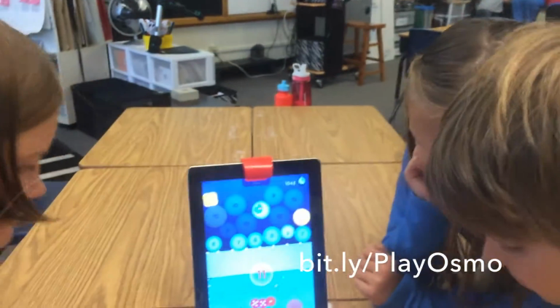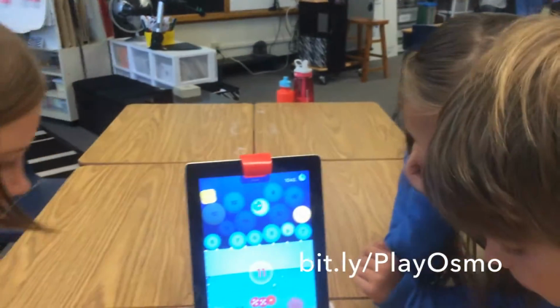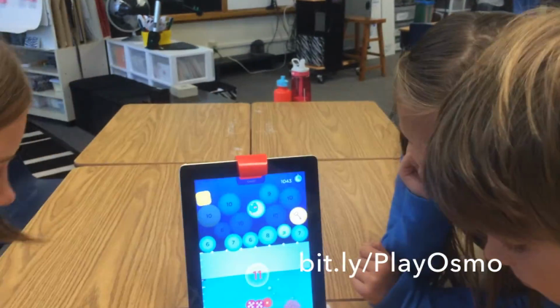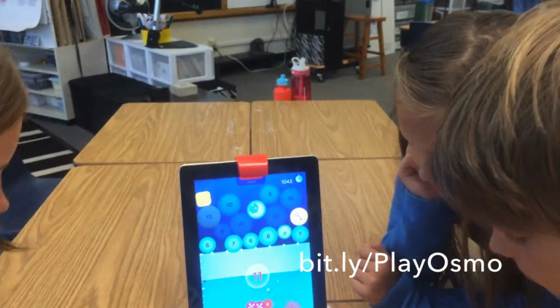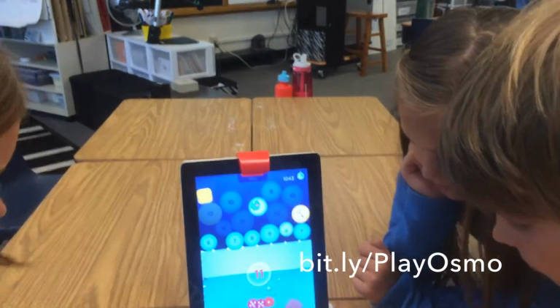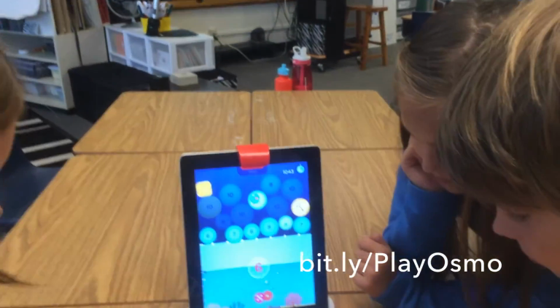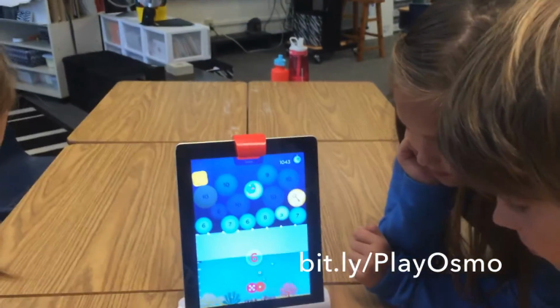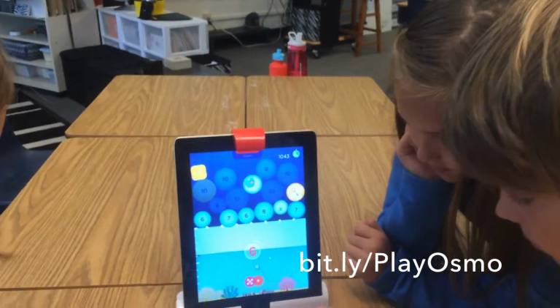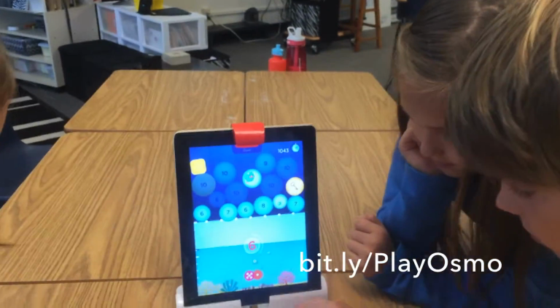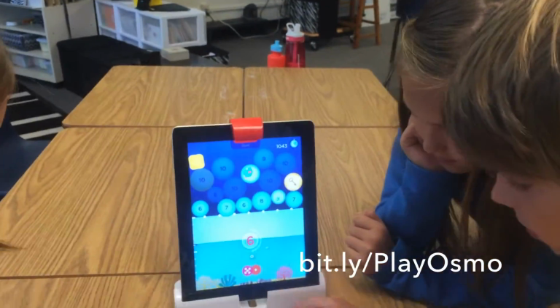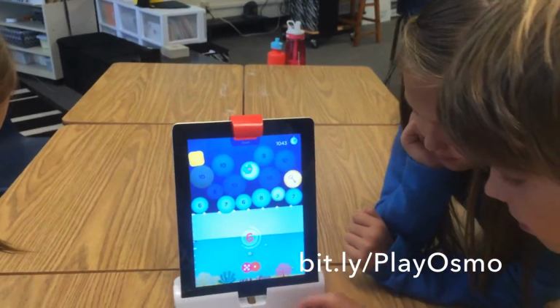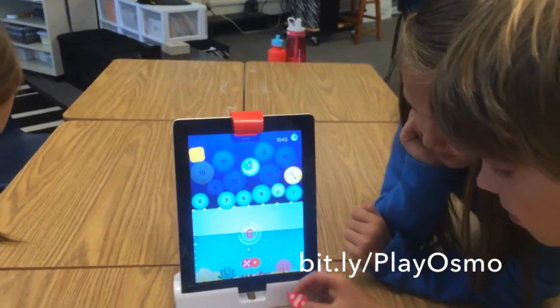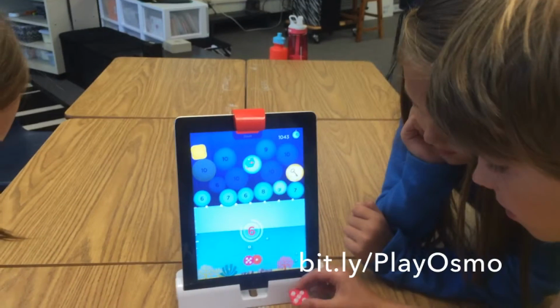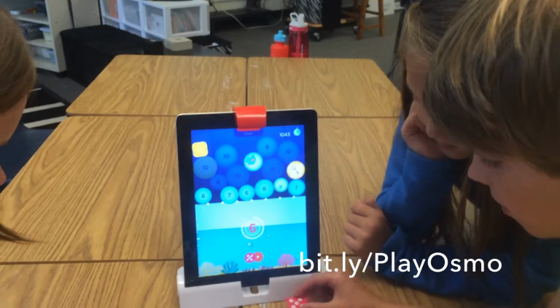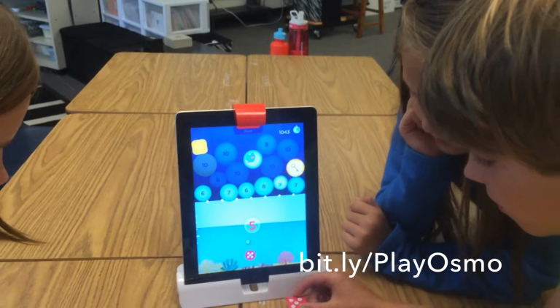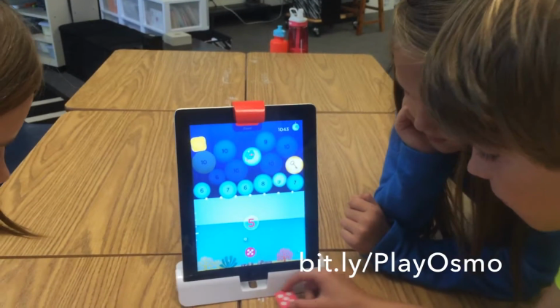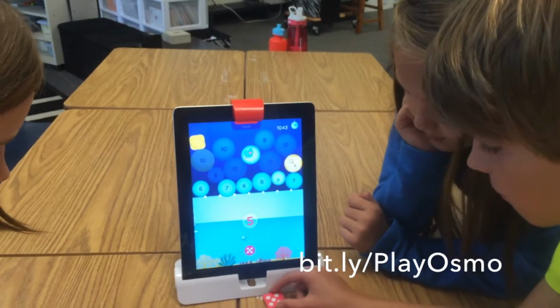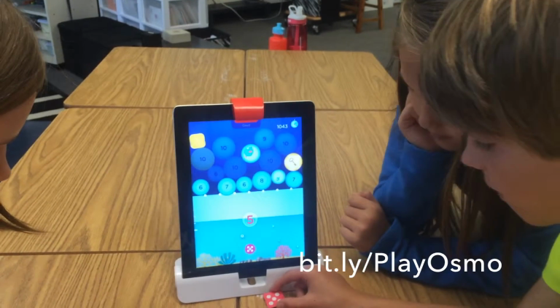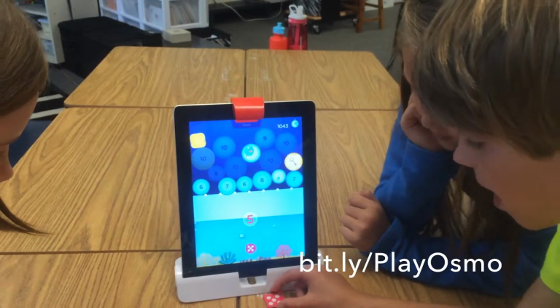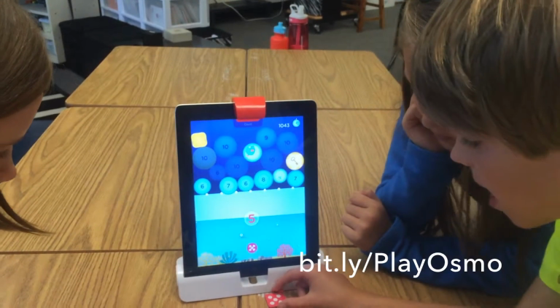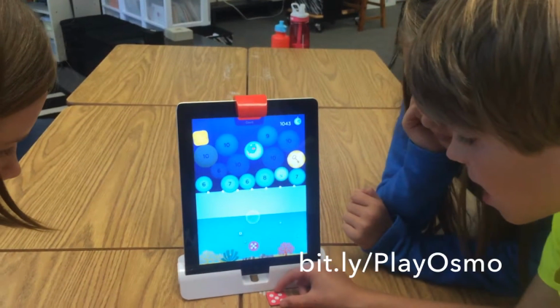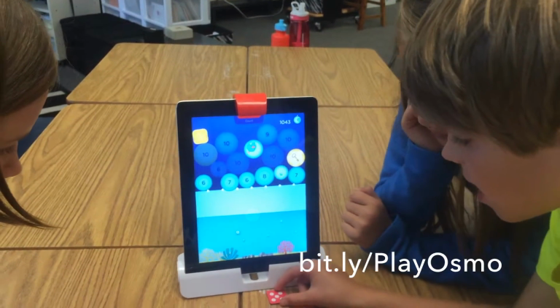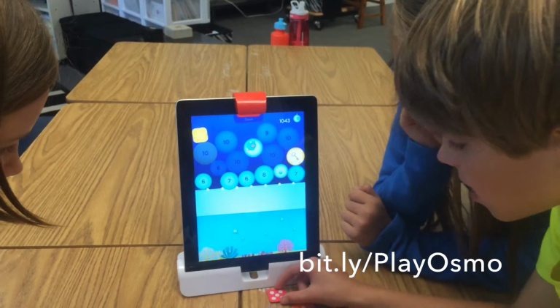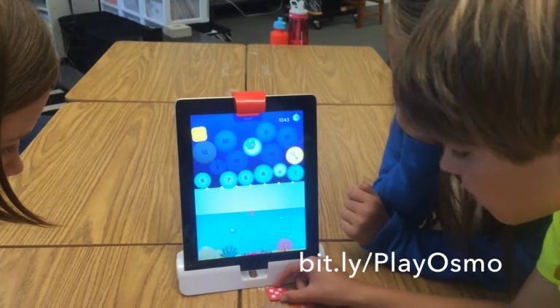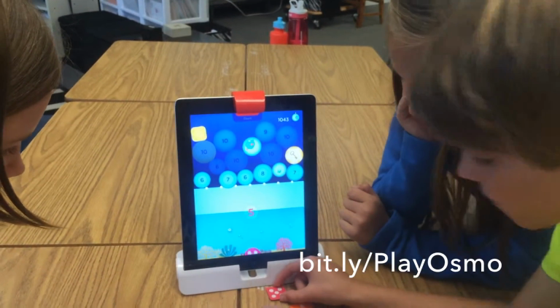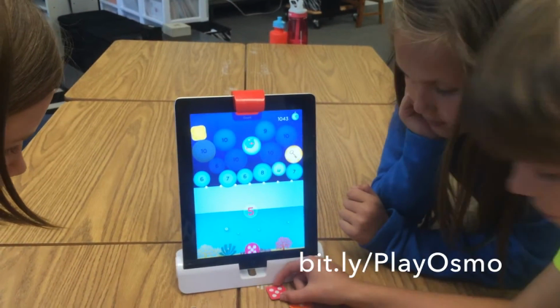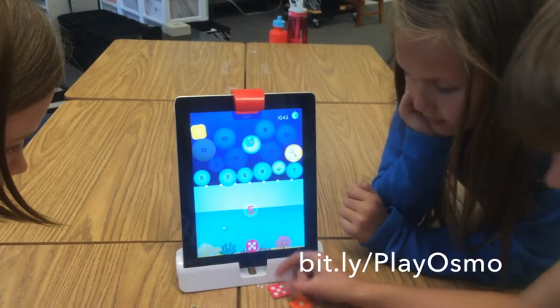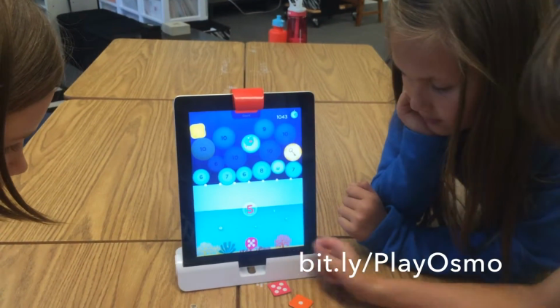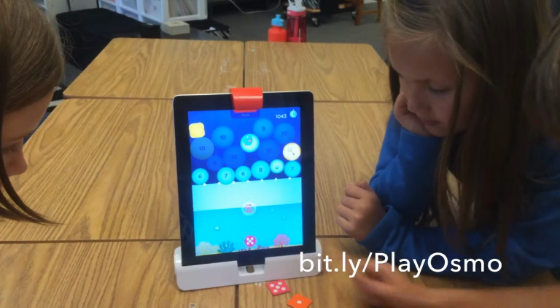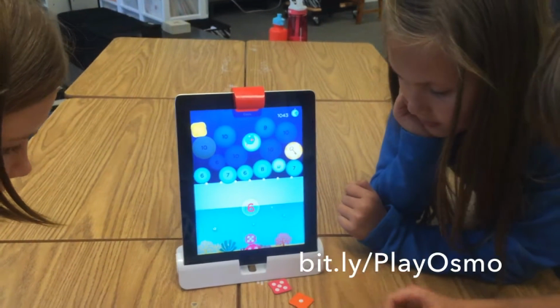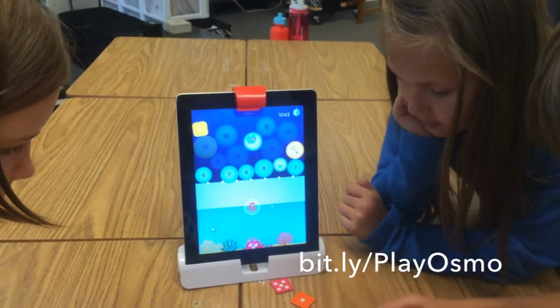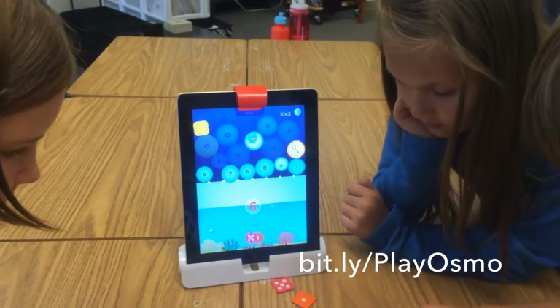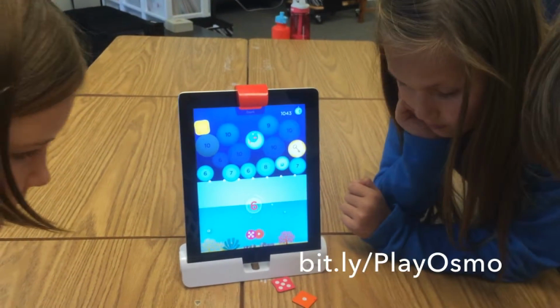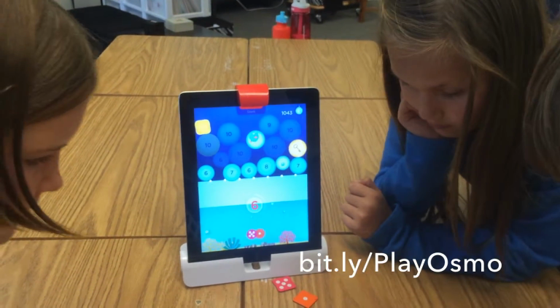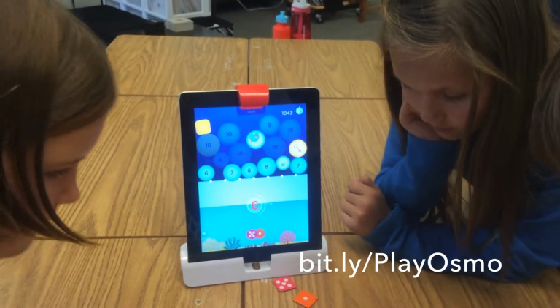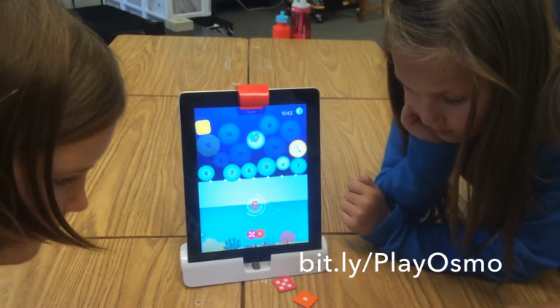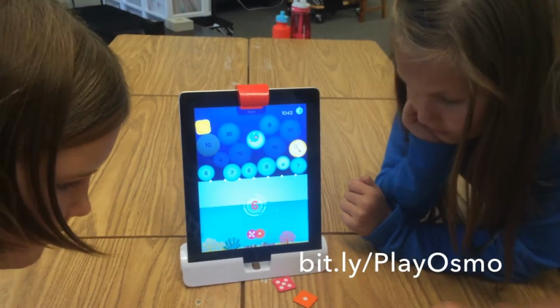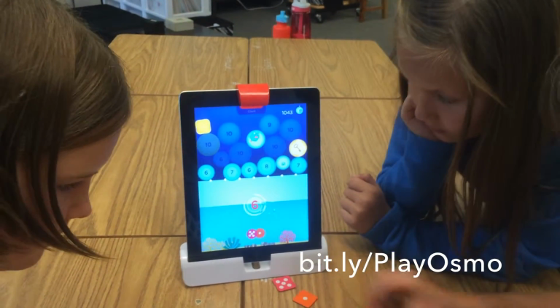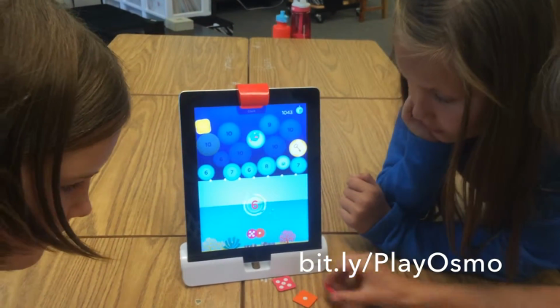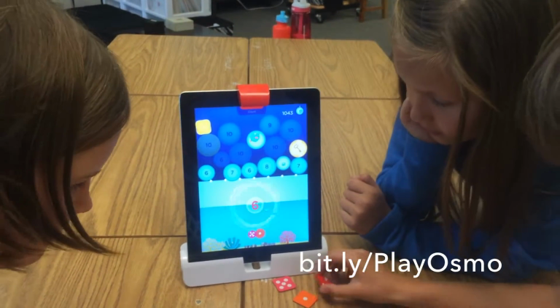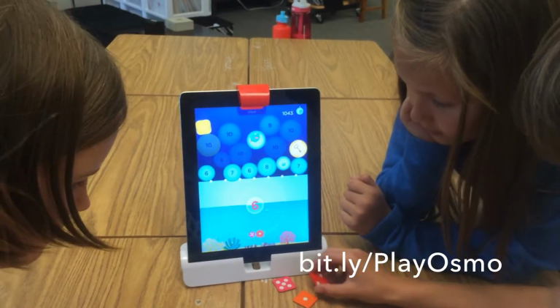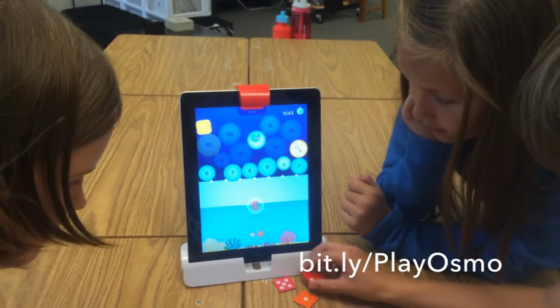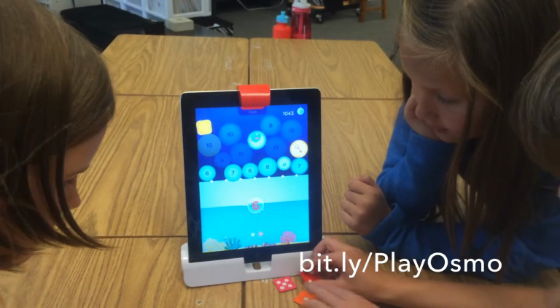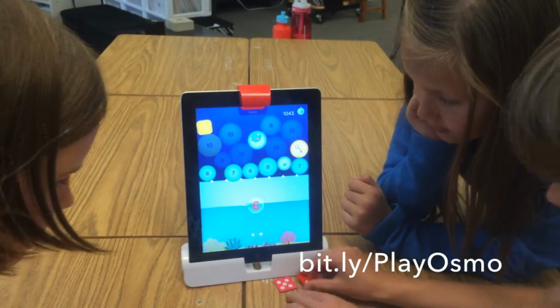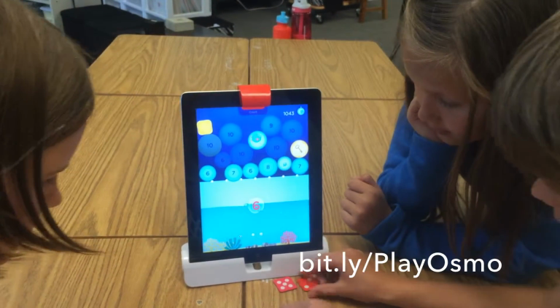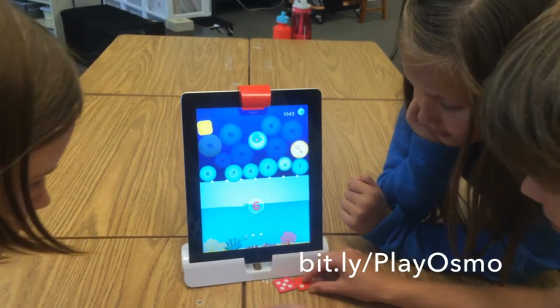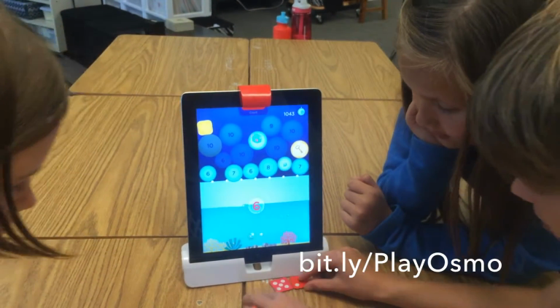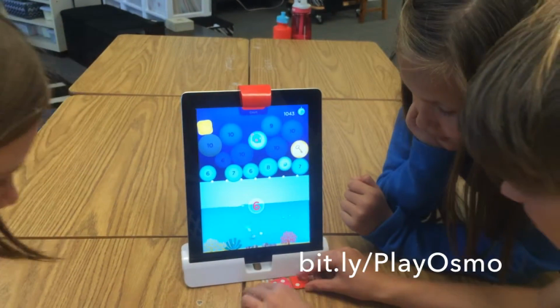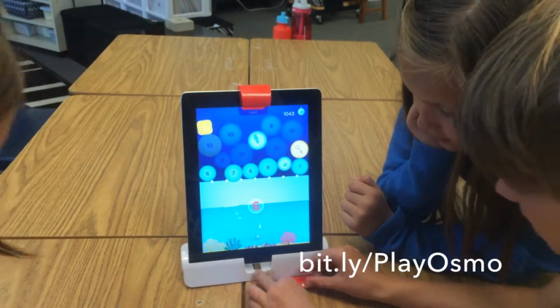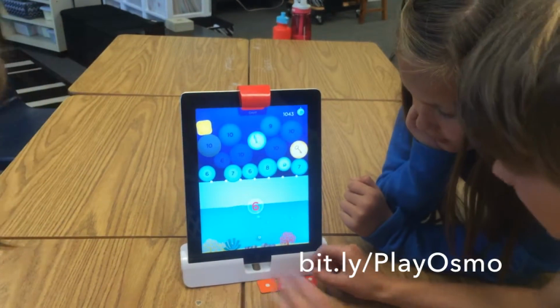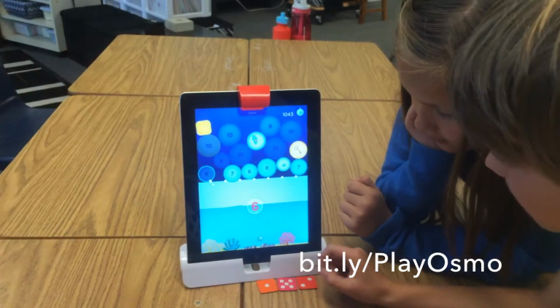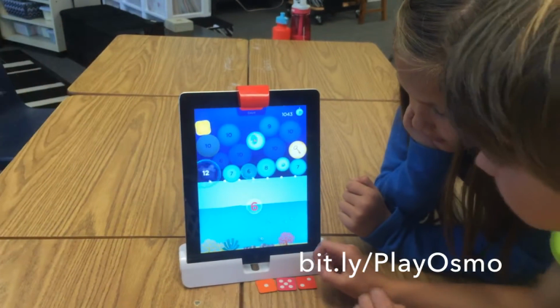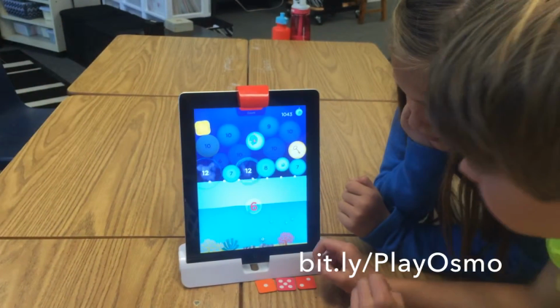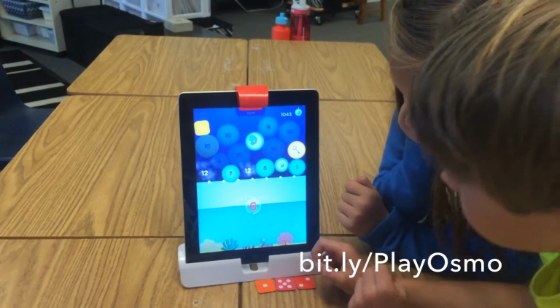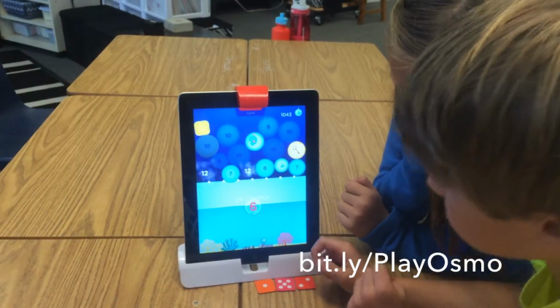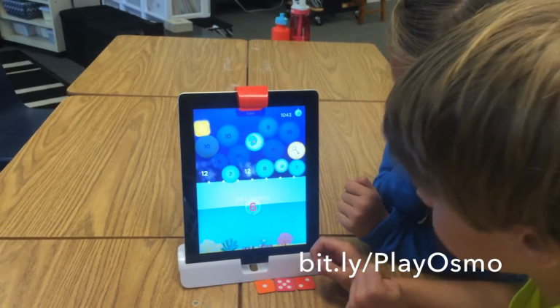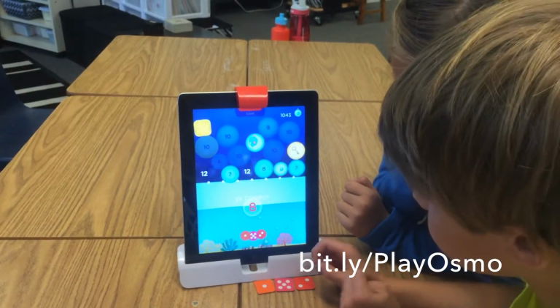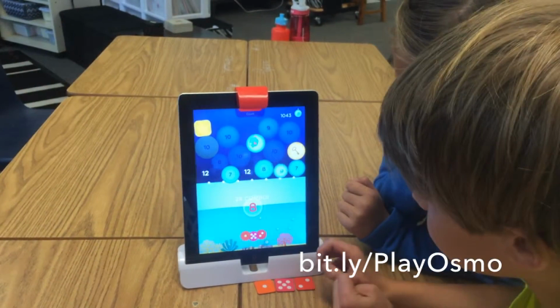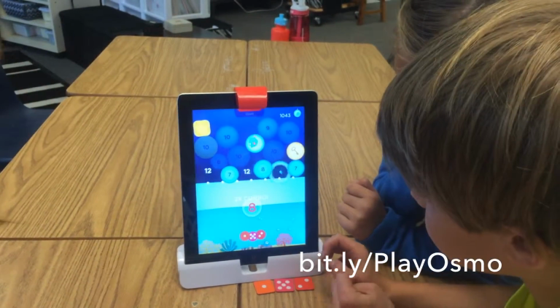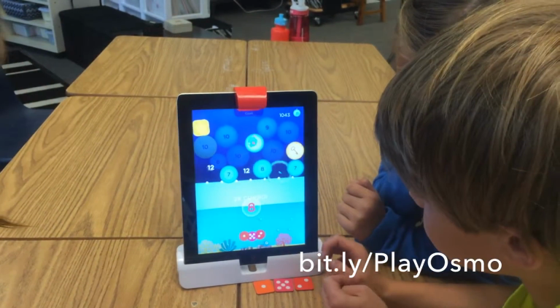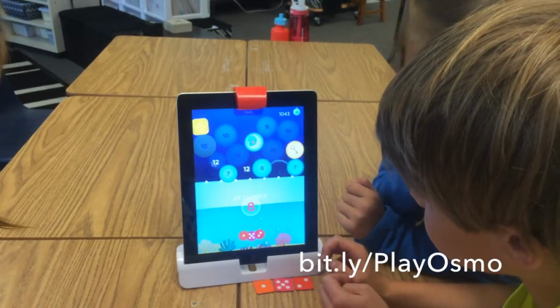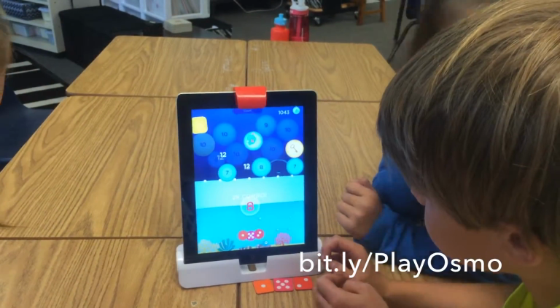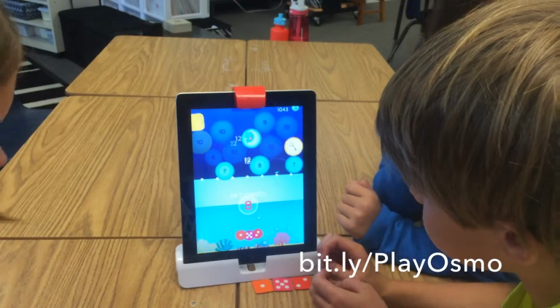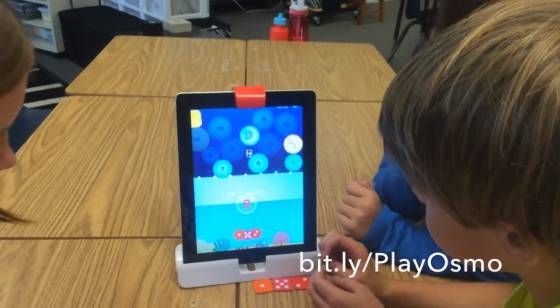Want to see Numbers in action? Order one now or let us know — we'll be happy to come out and give it a try in your classroom.